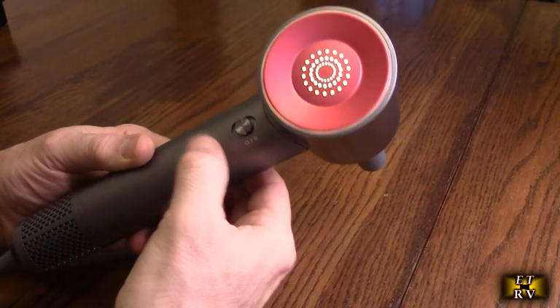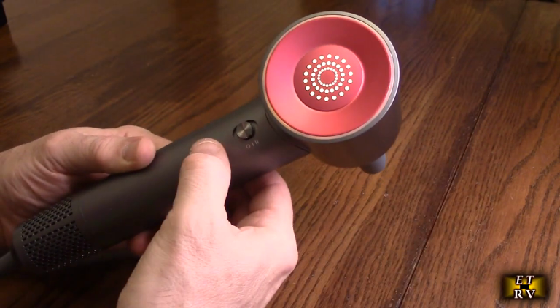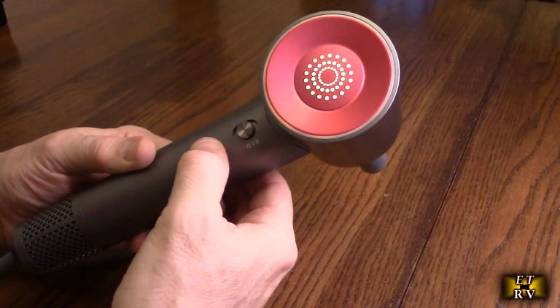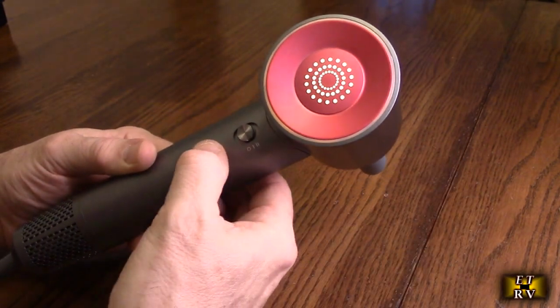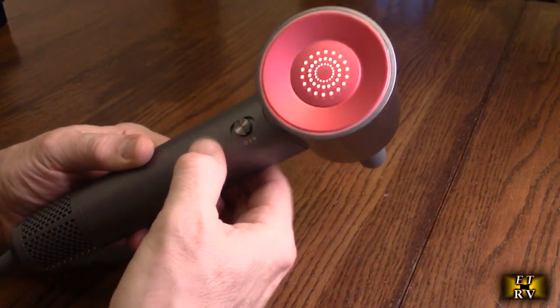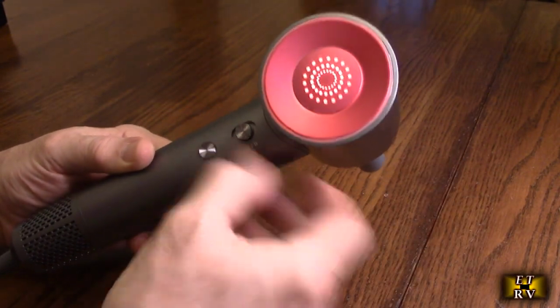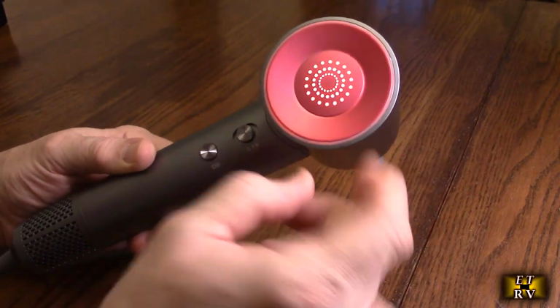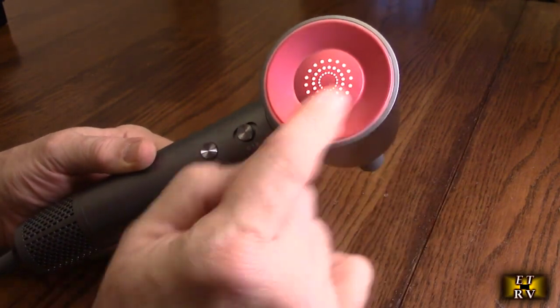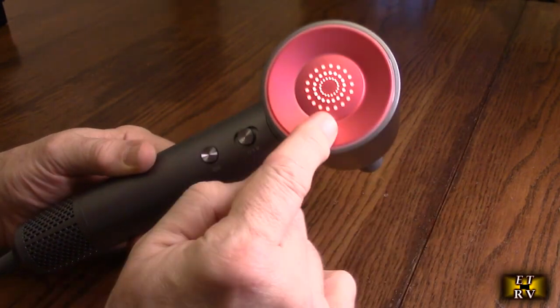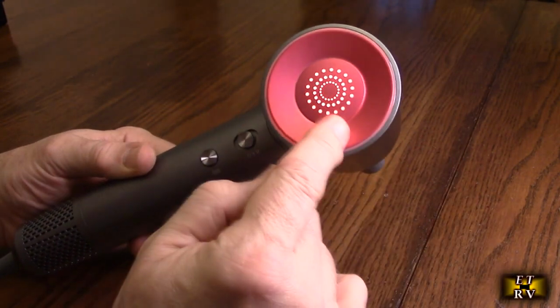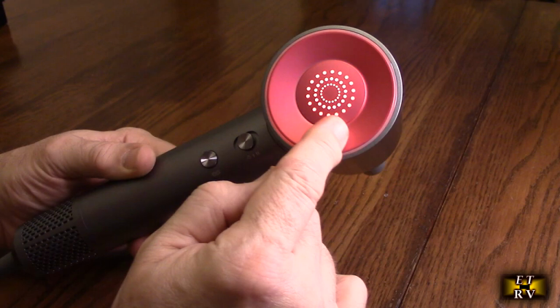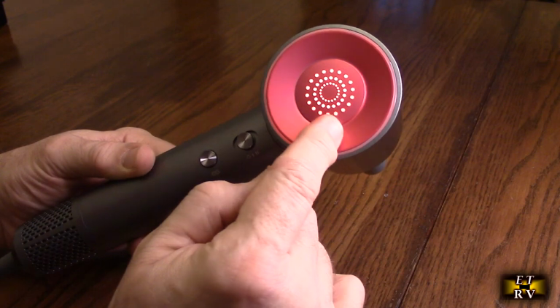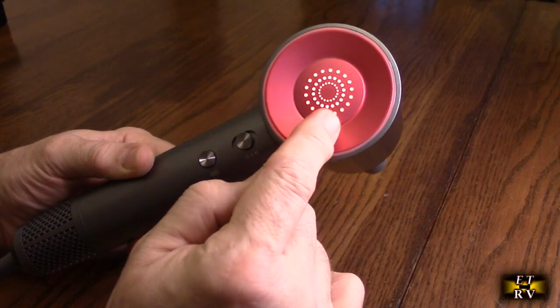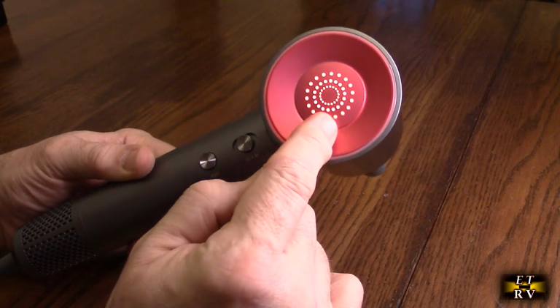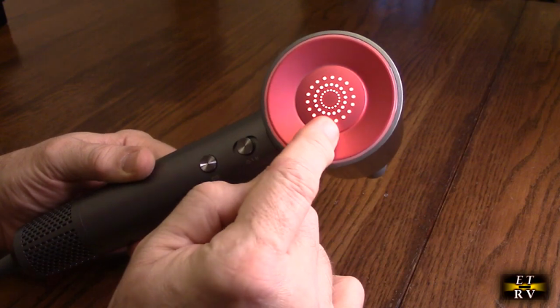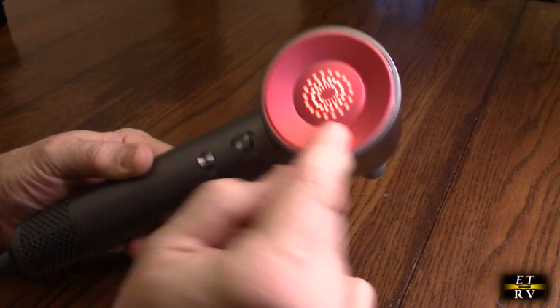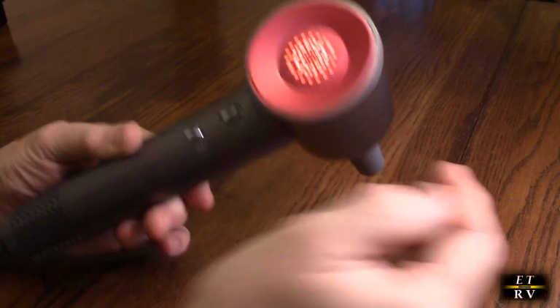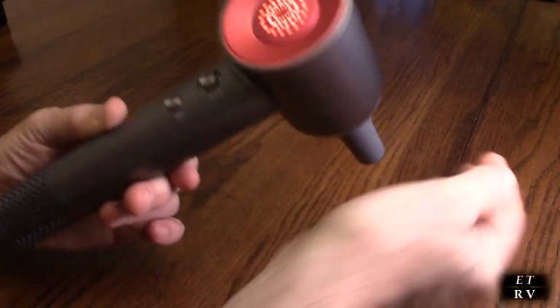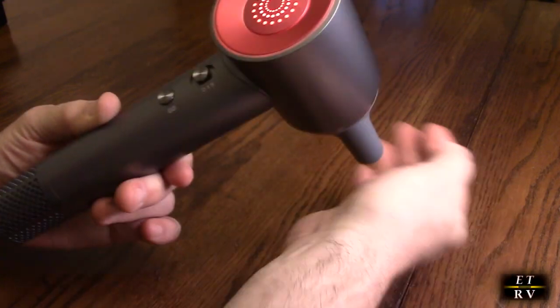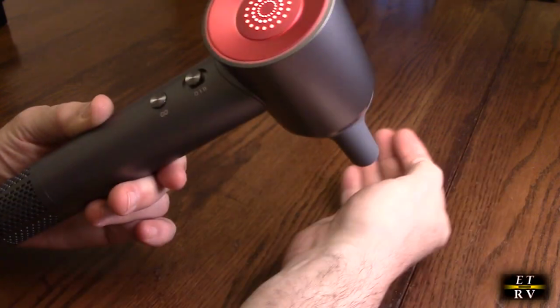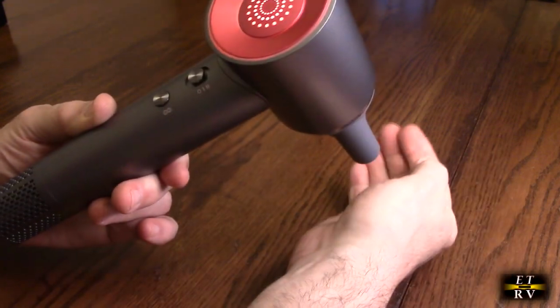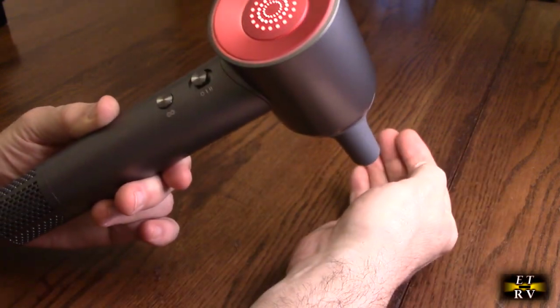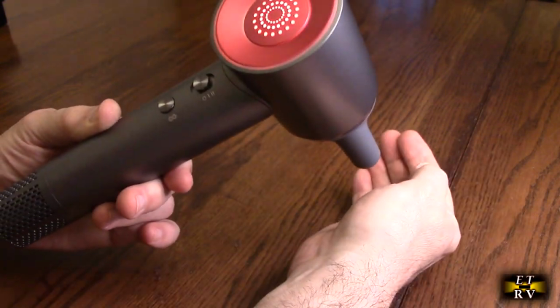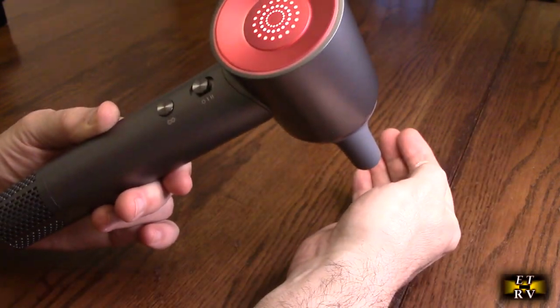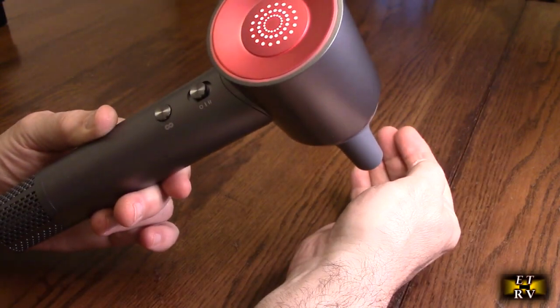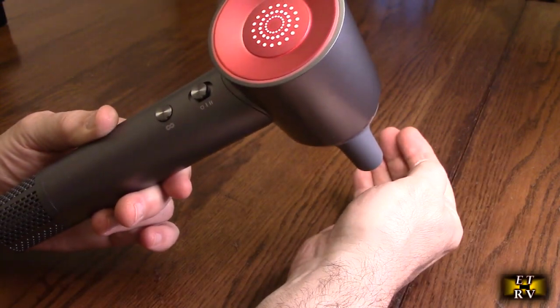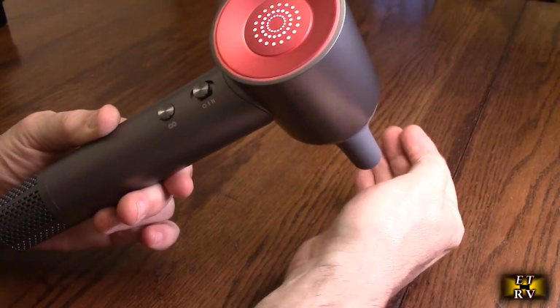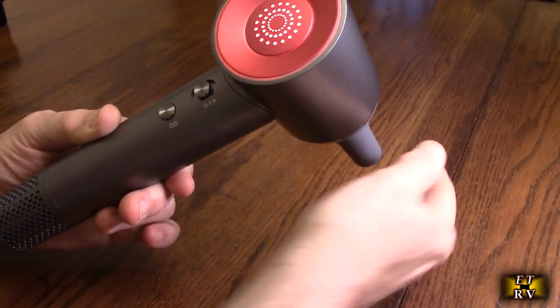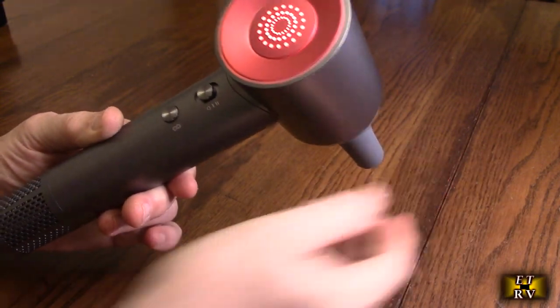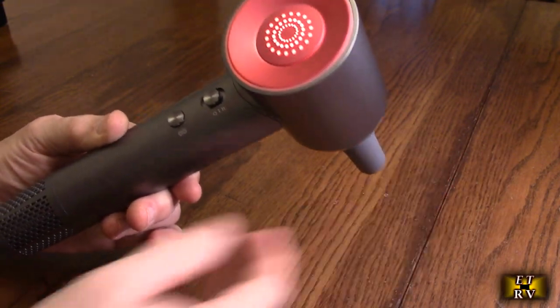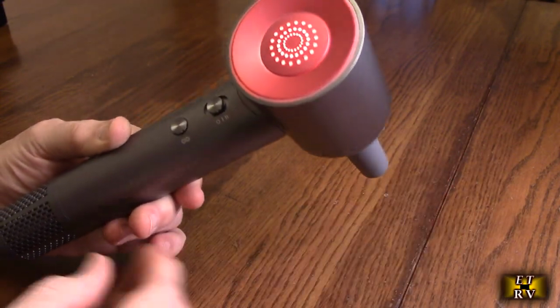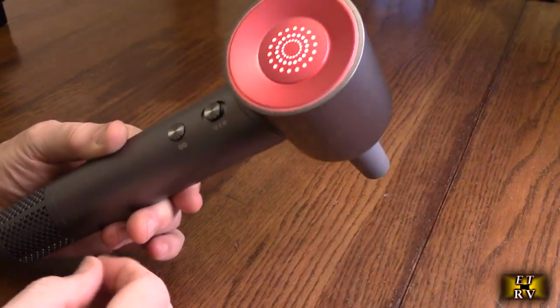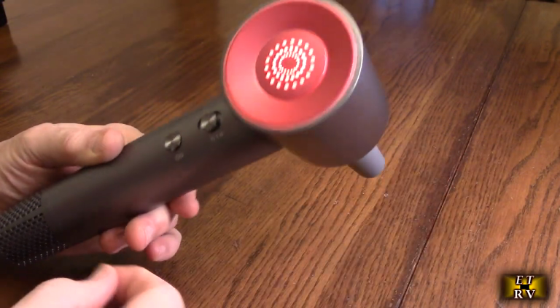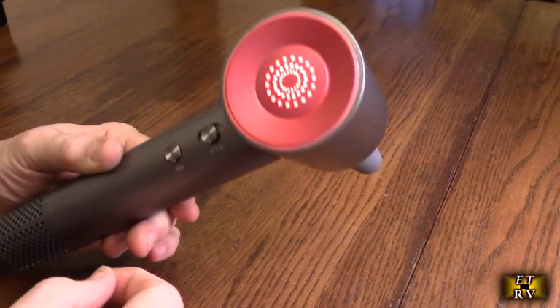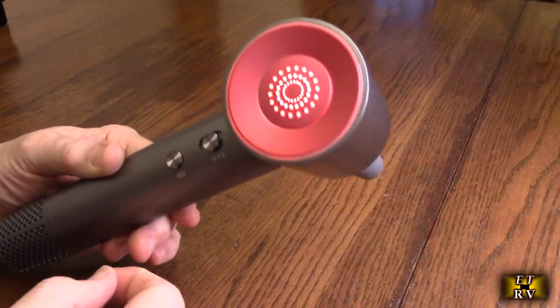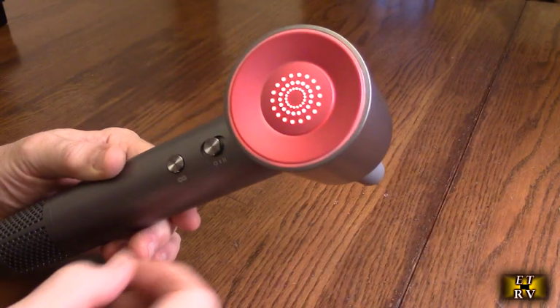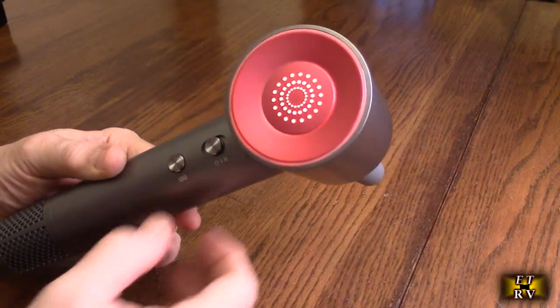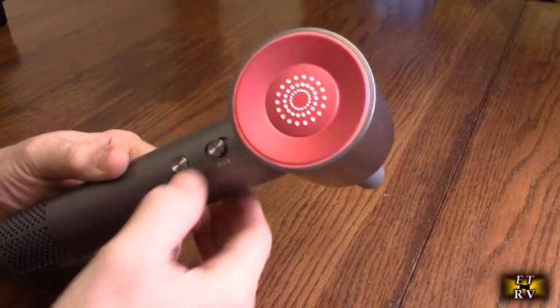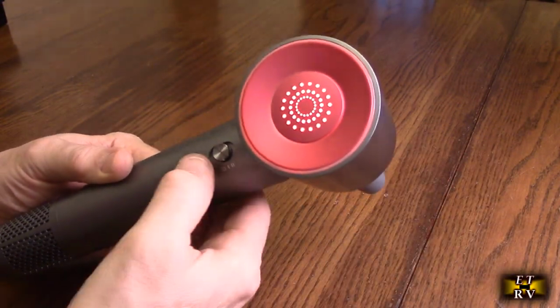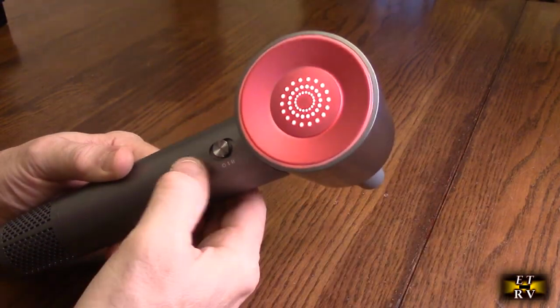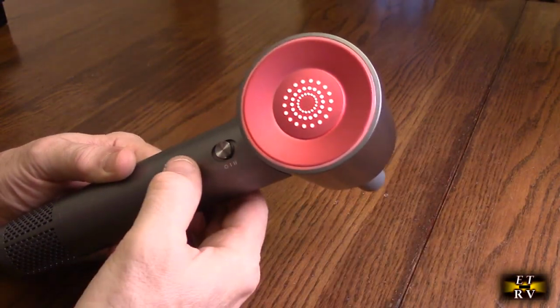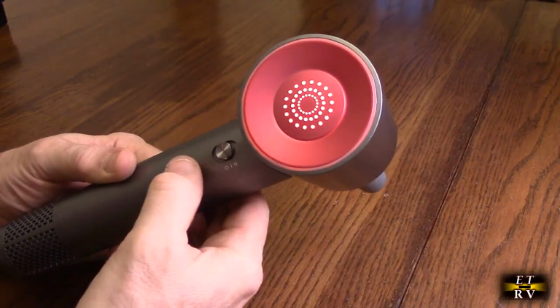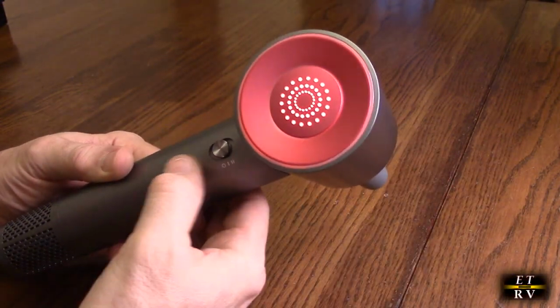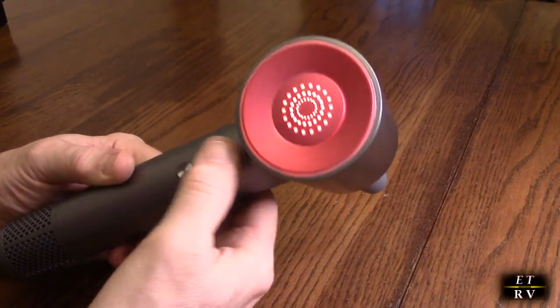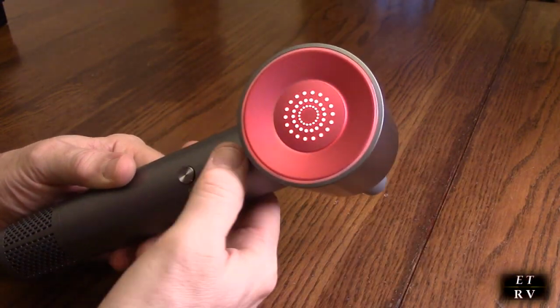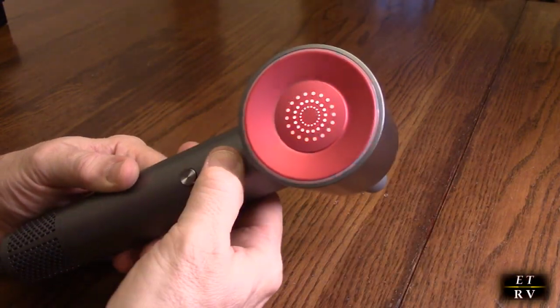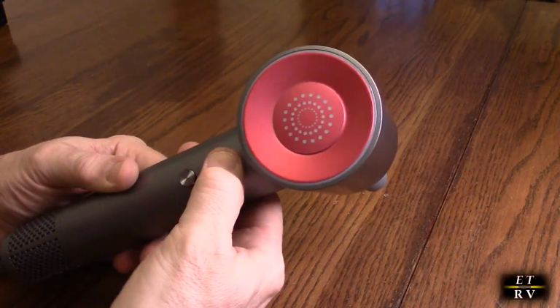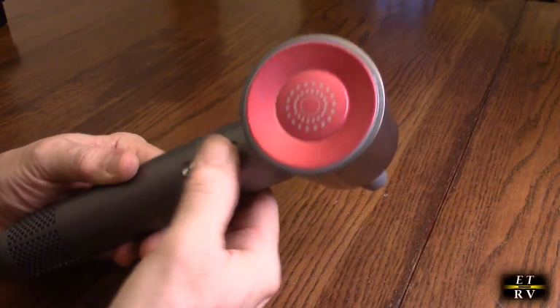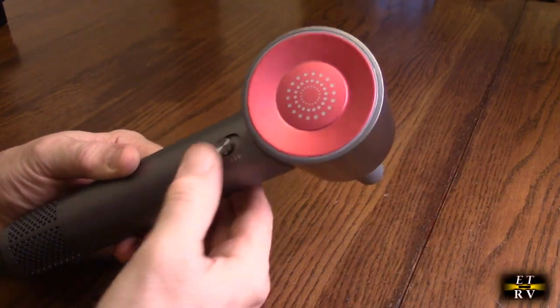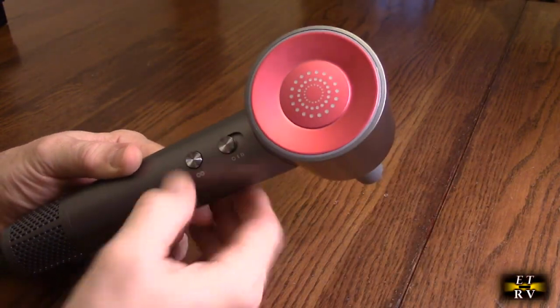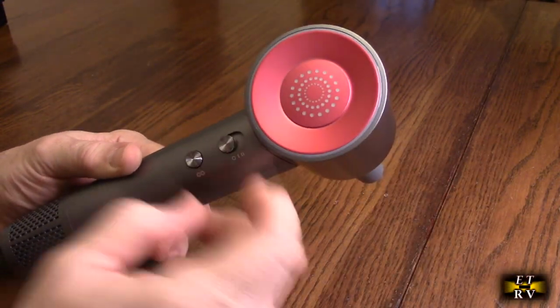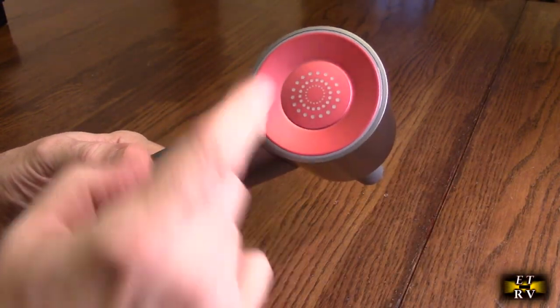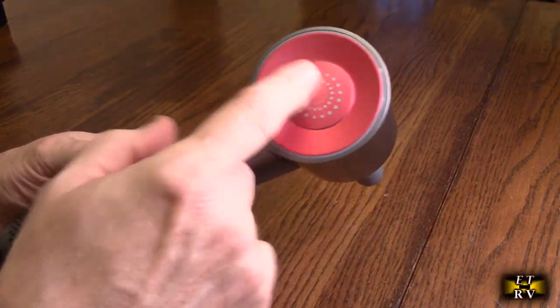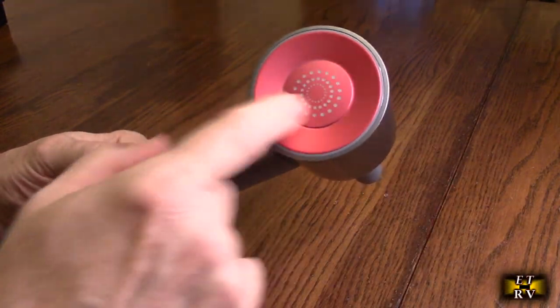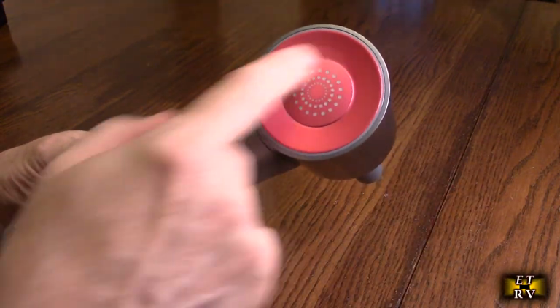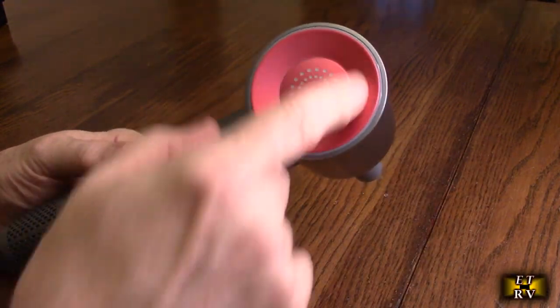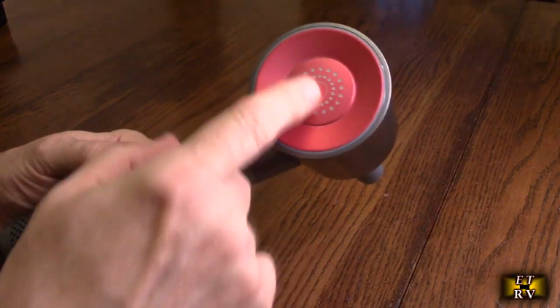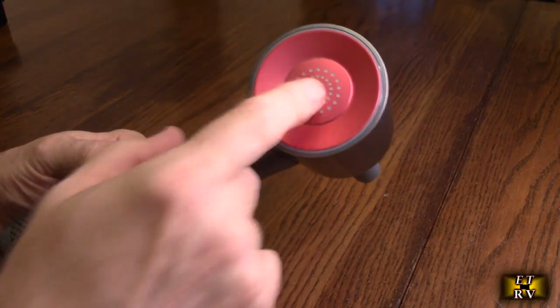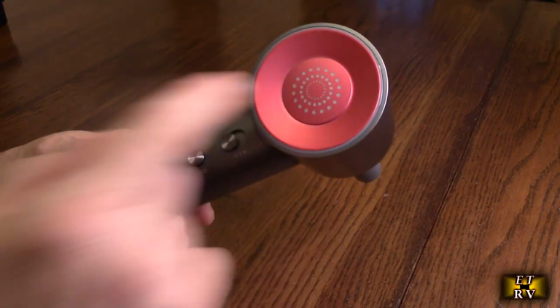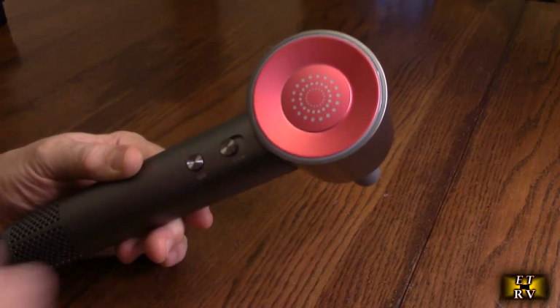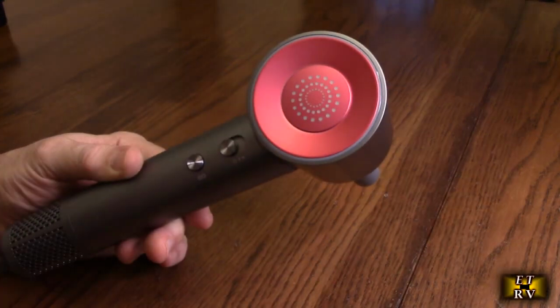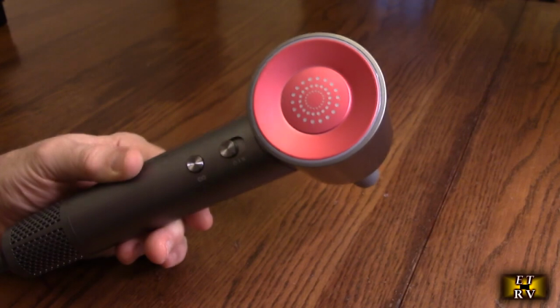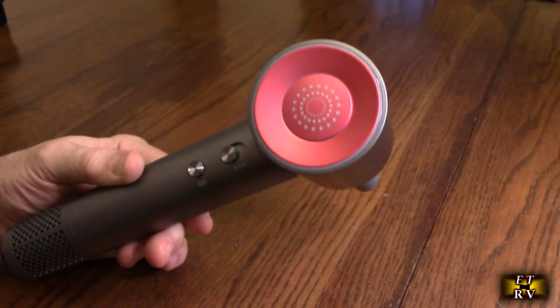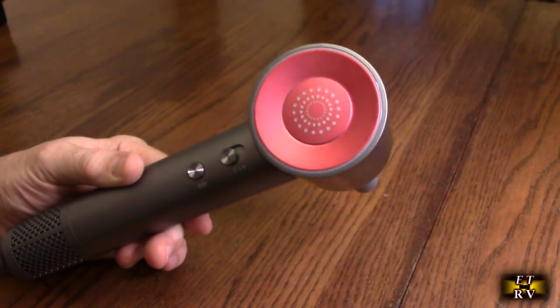Hit it again and you see red, then hotter air comes out. Really really cool — I love that display.